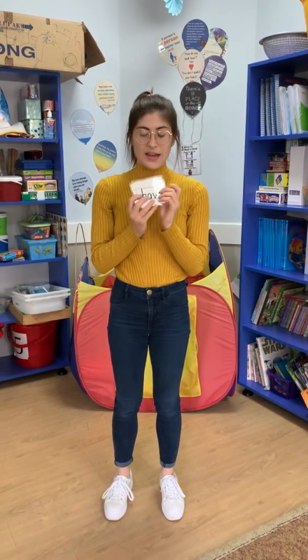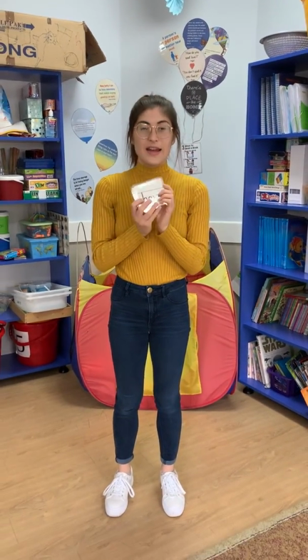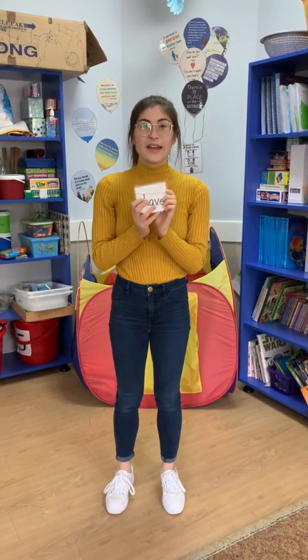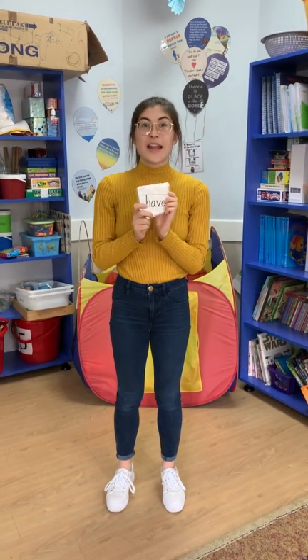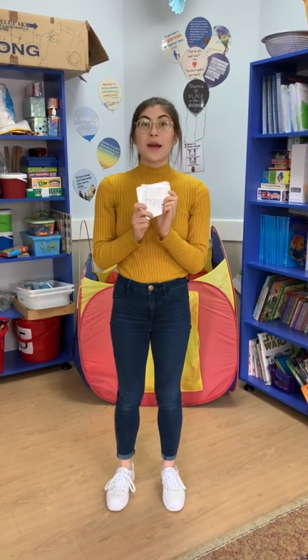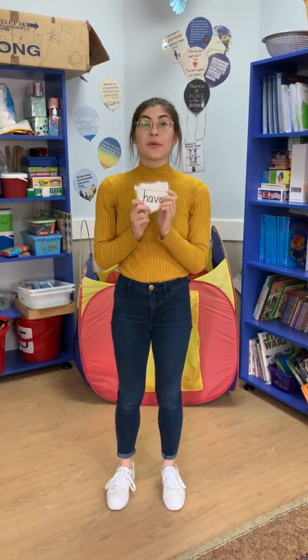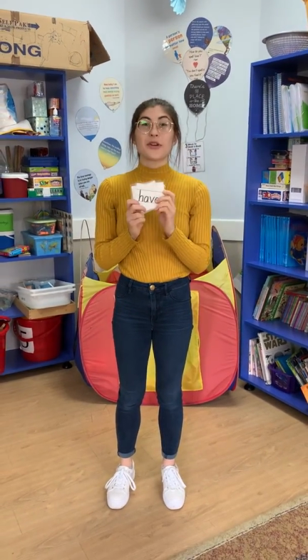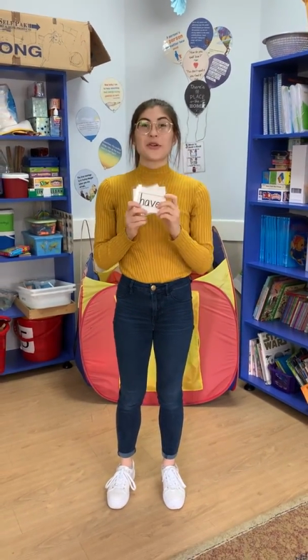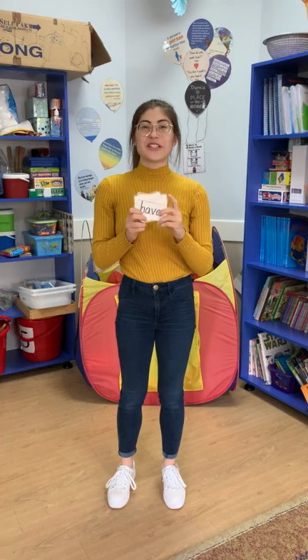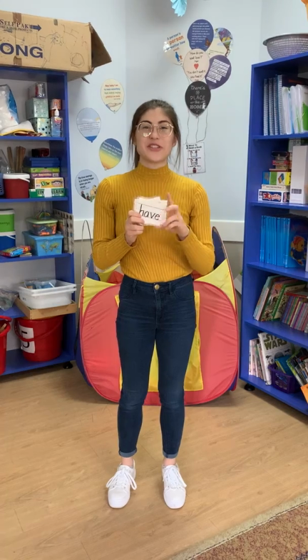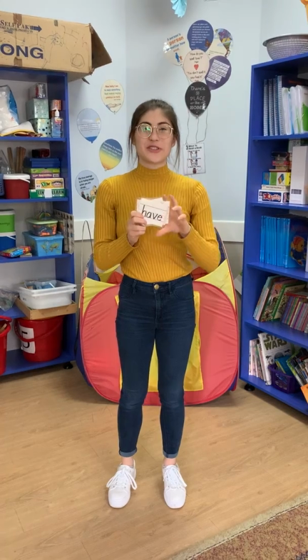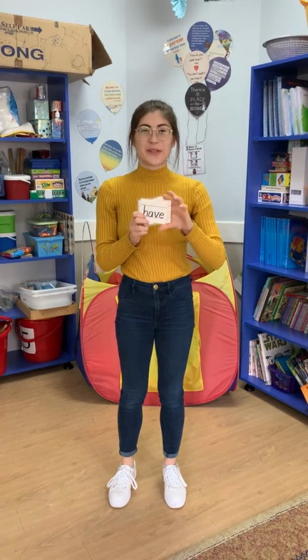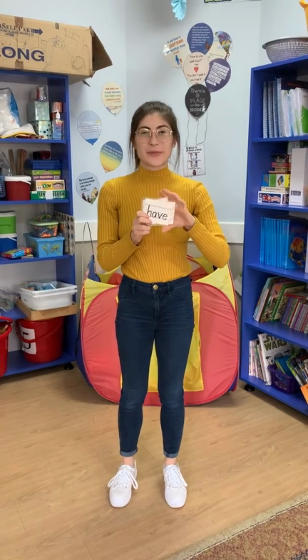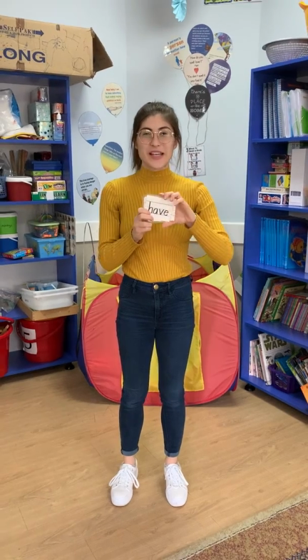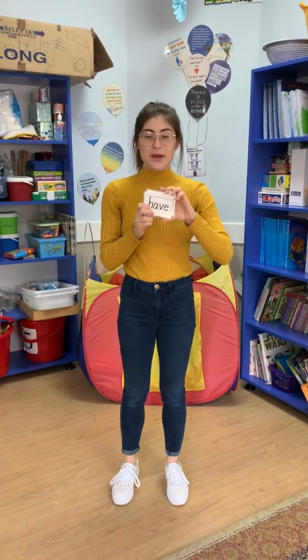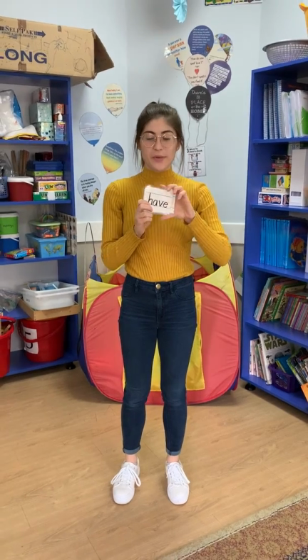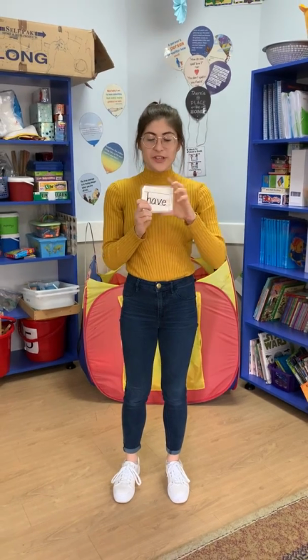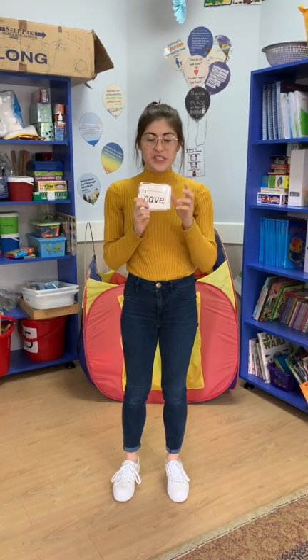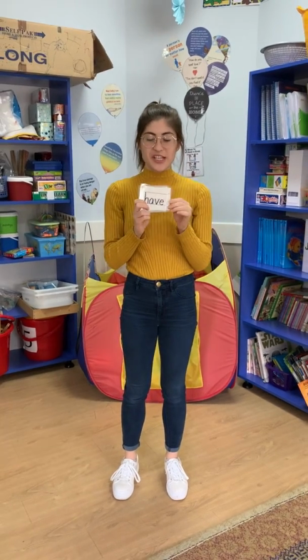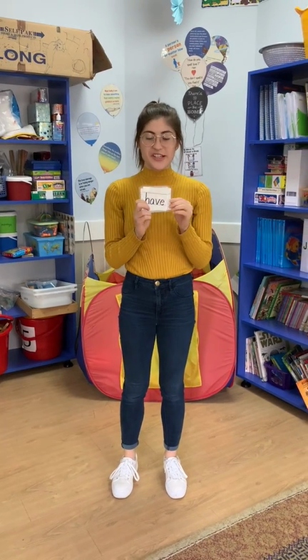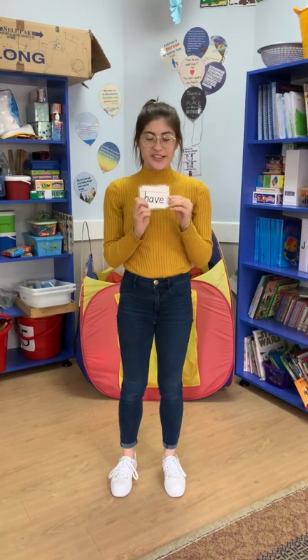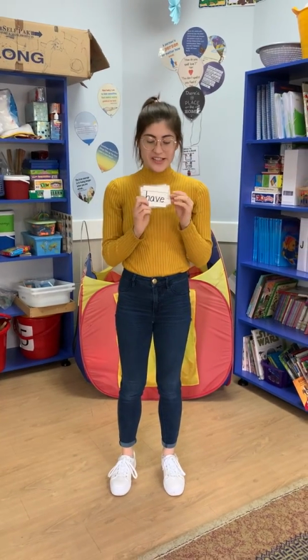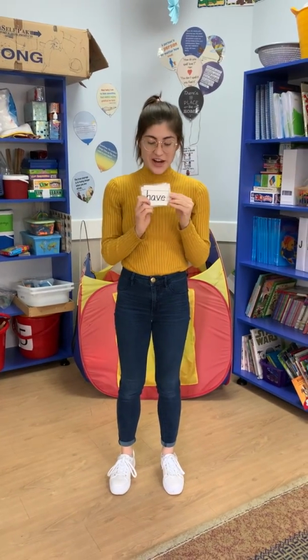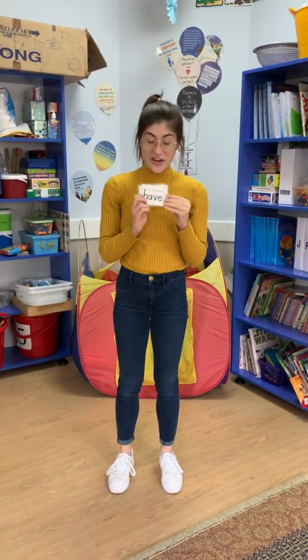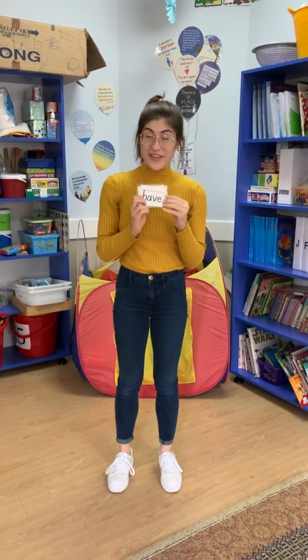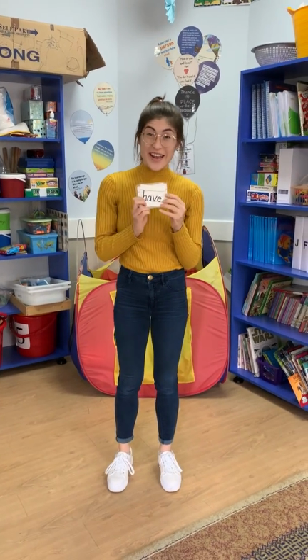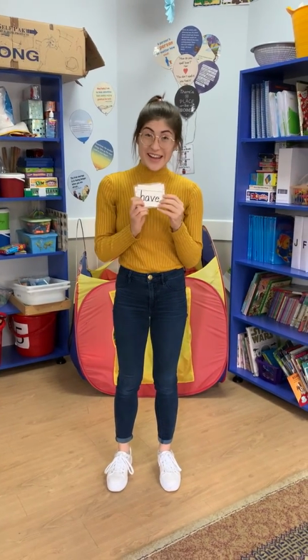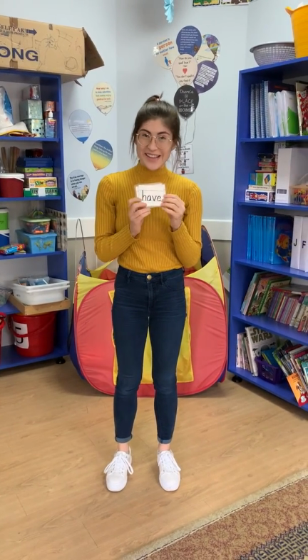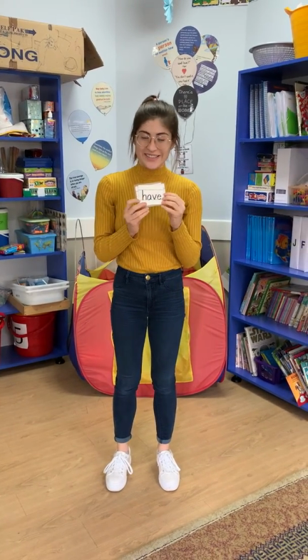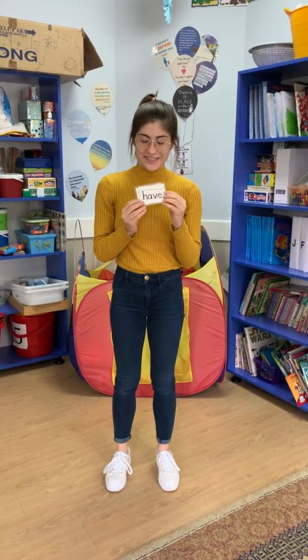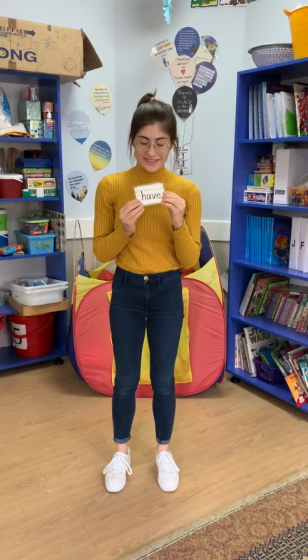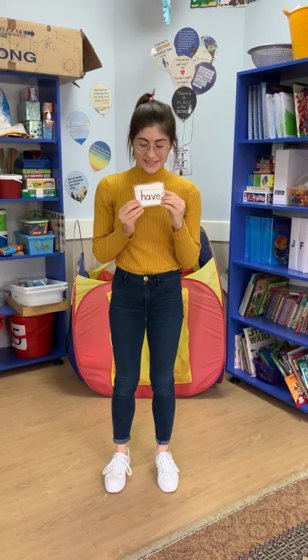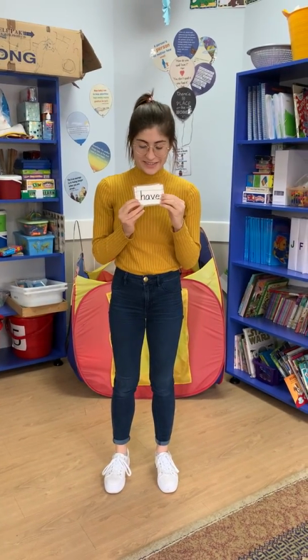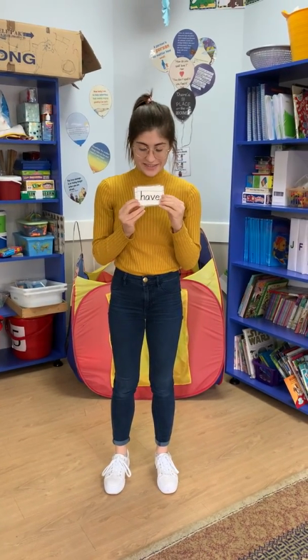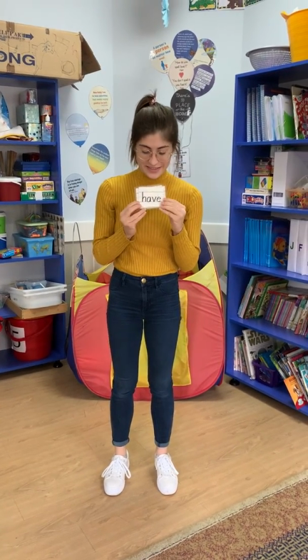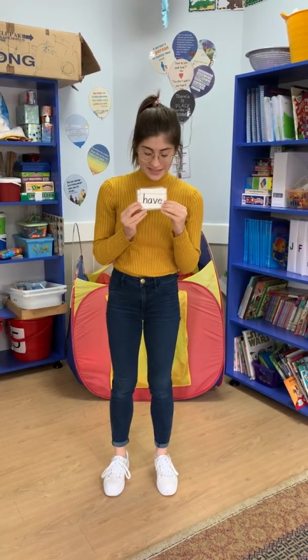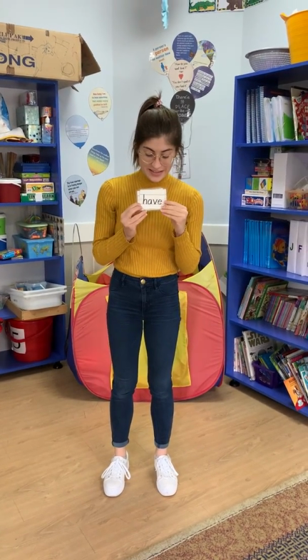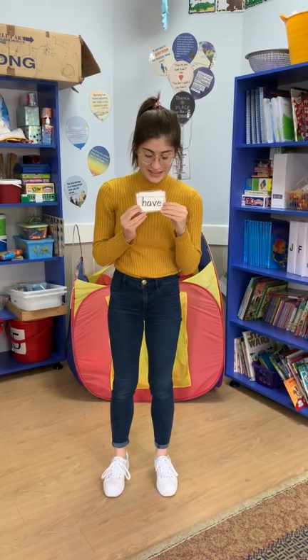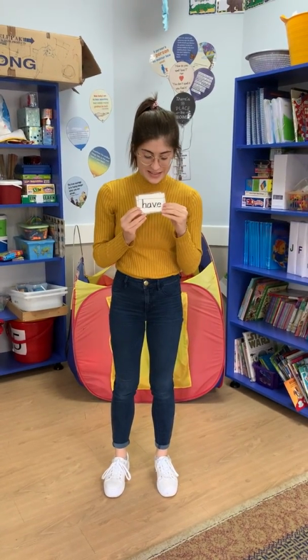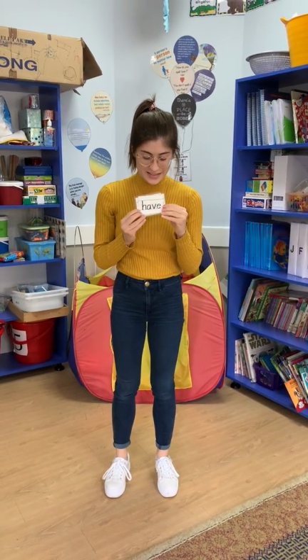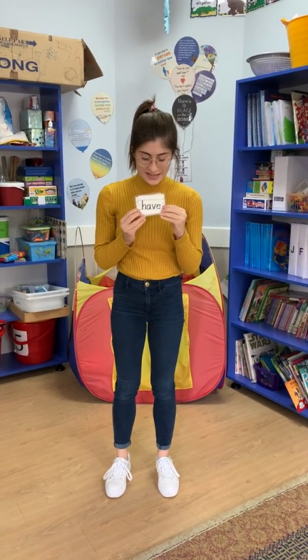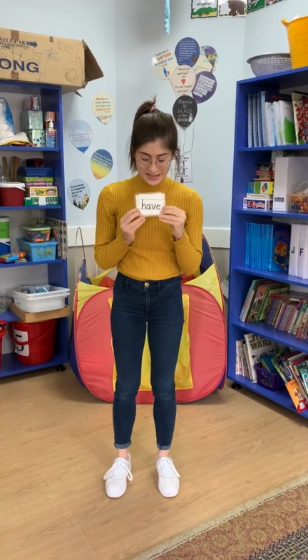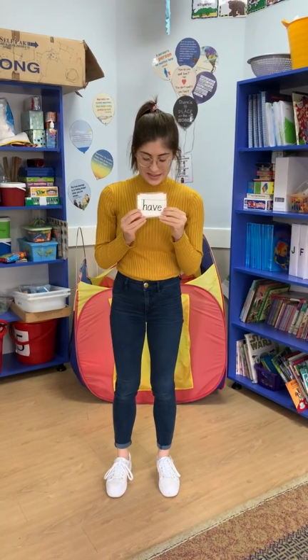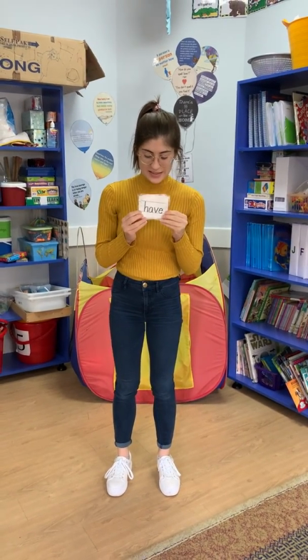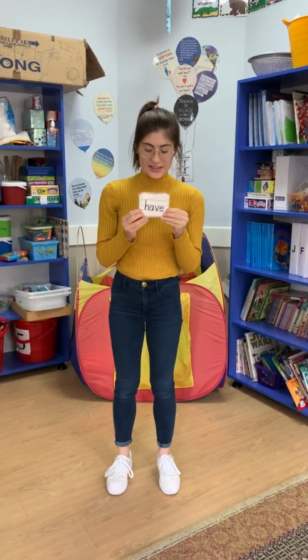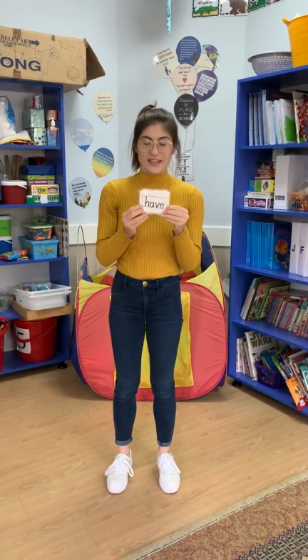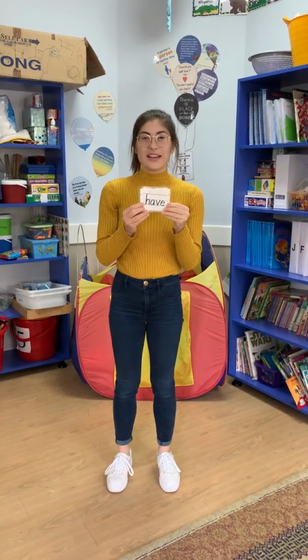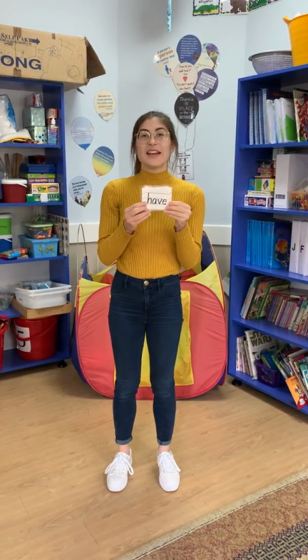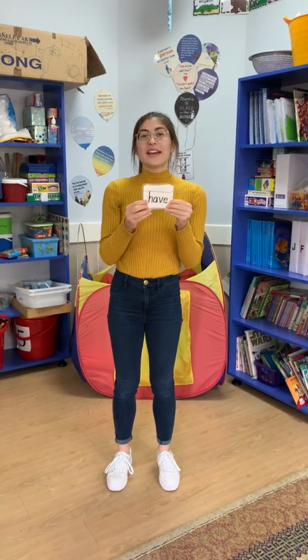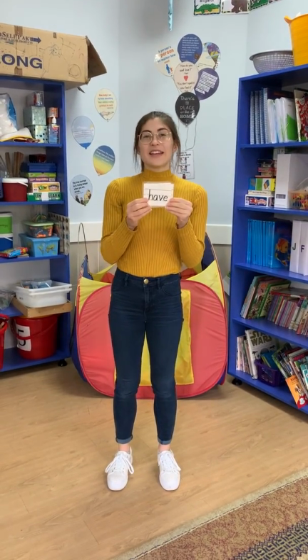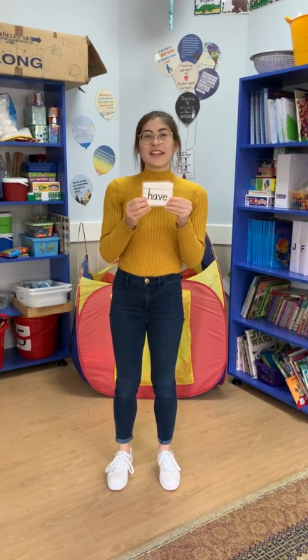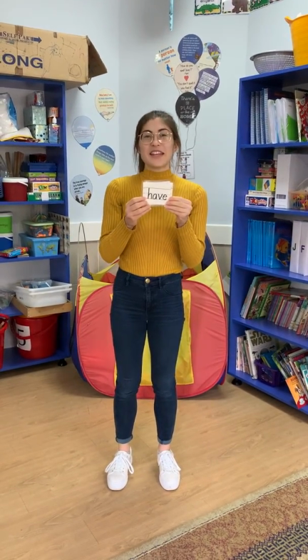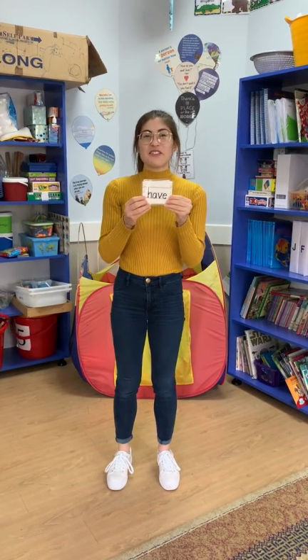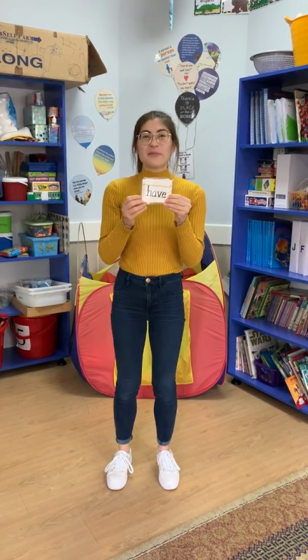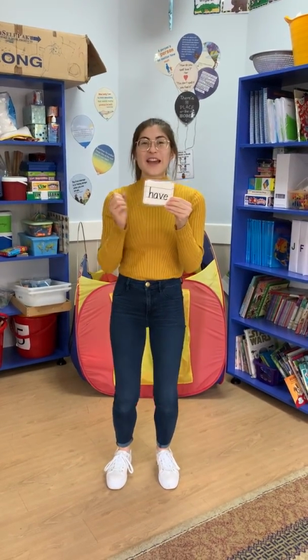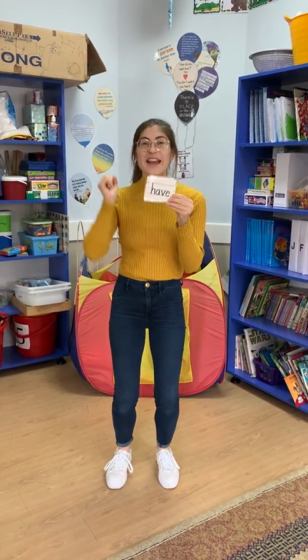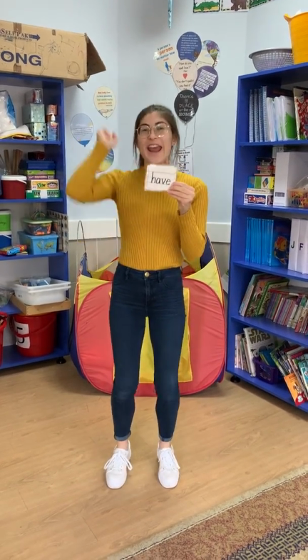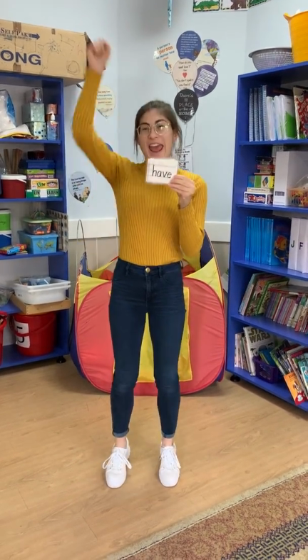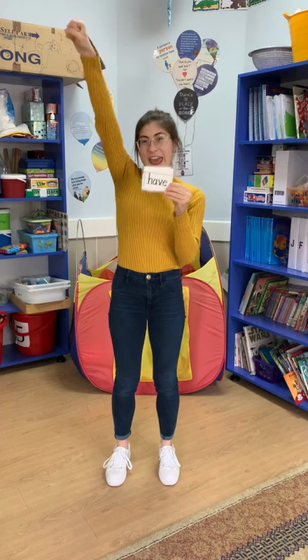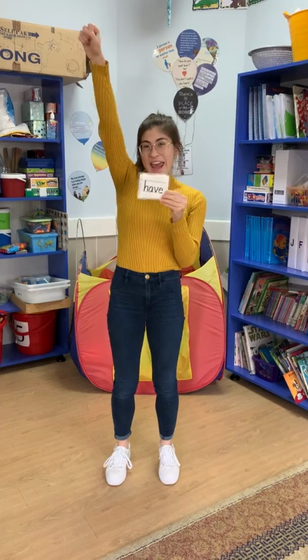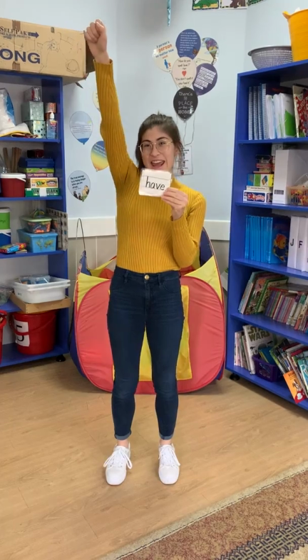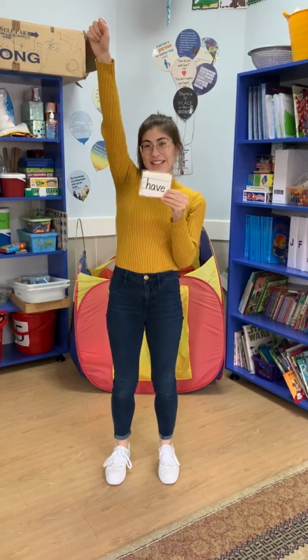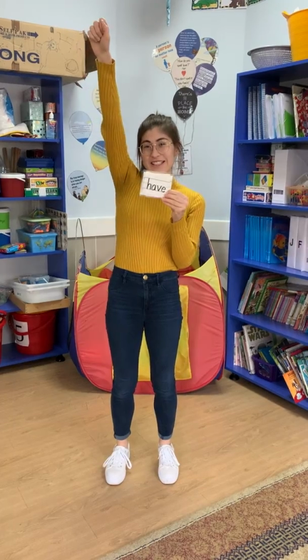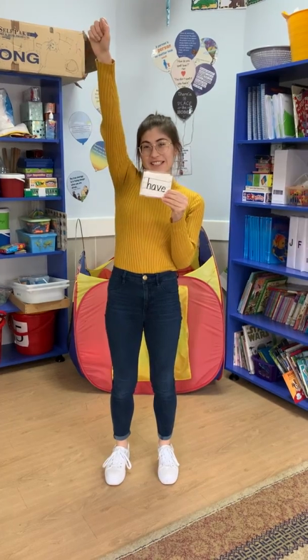Now we're going to do some sight word cheers. Are you ready?